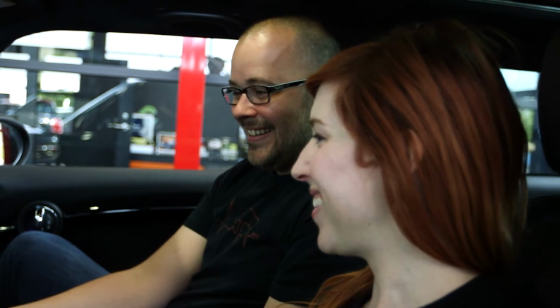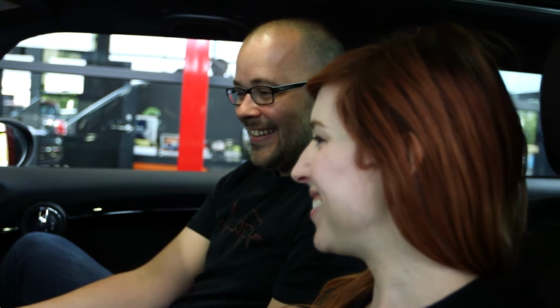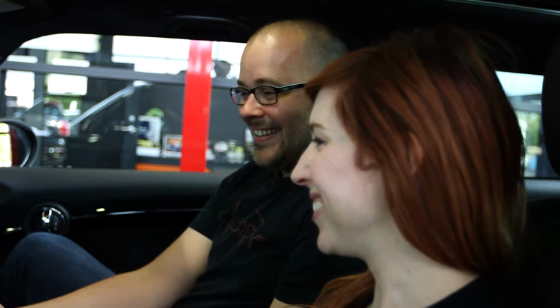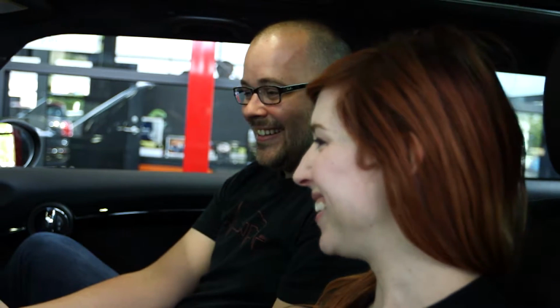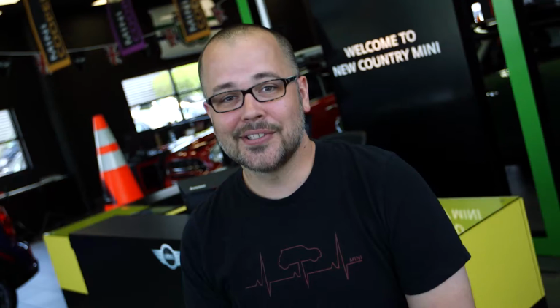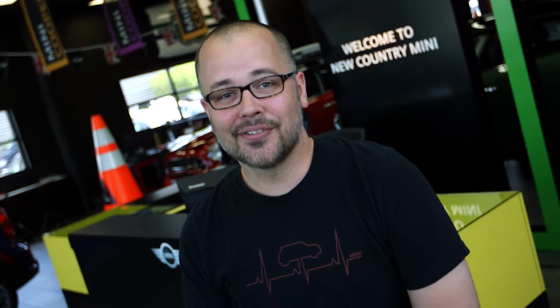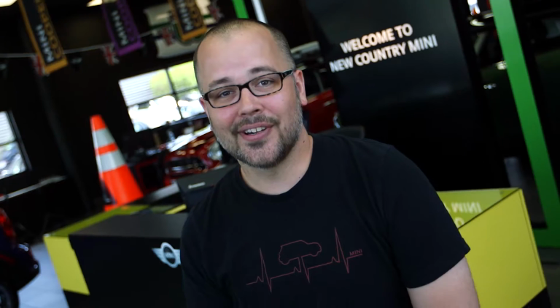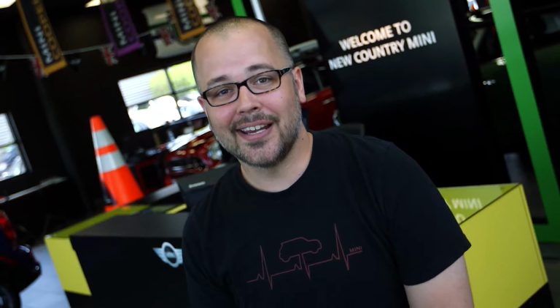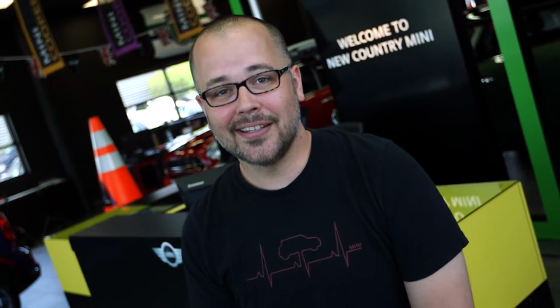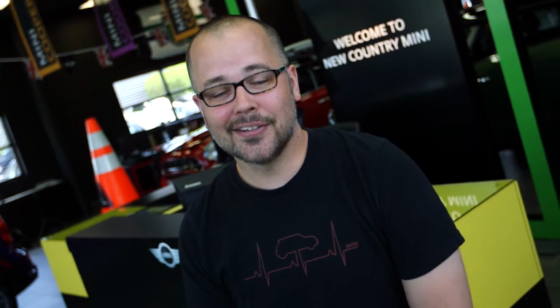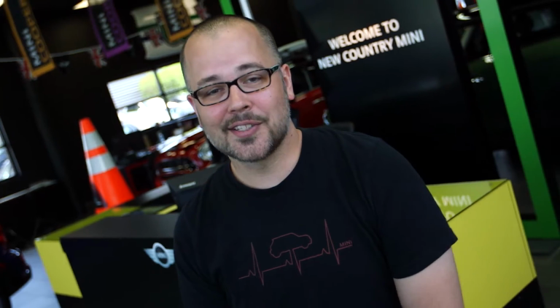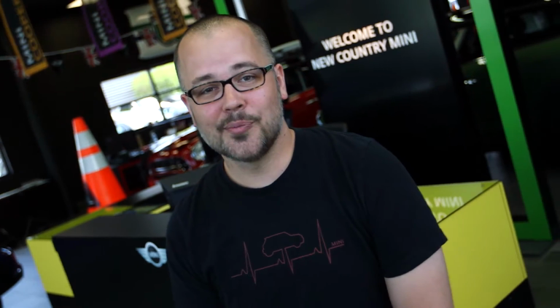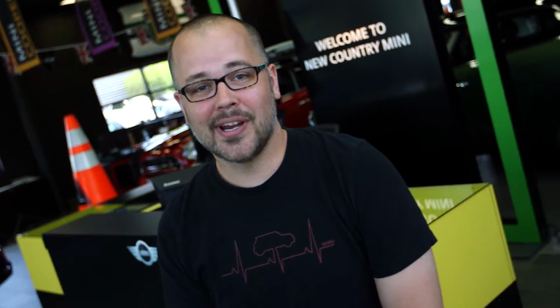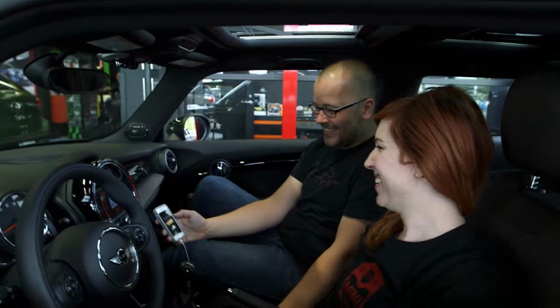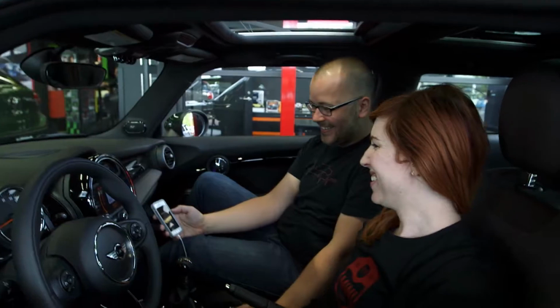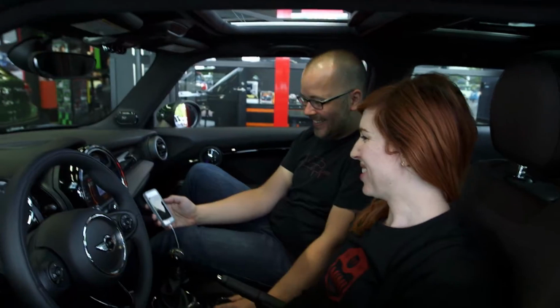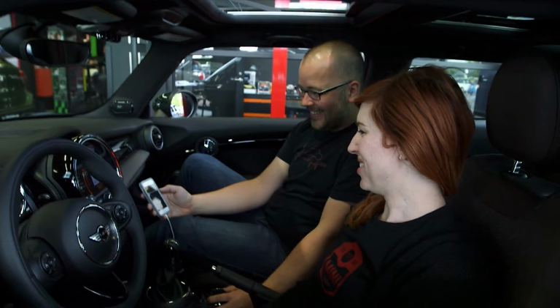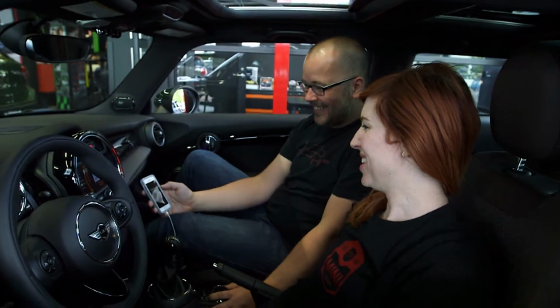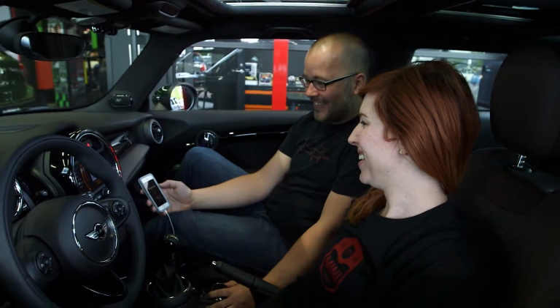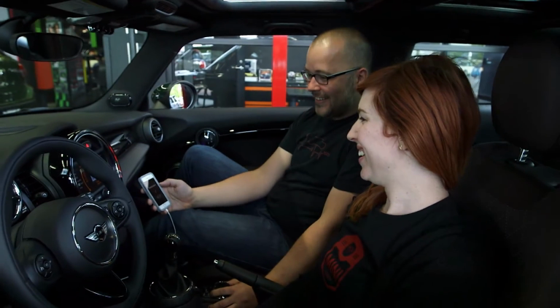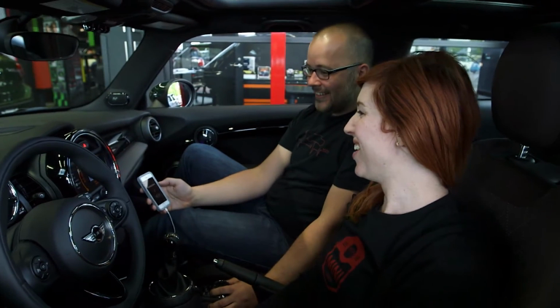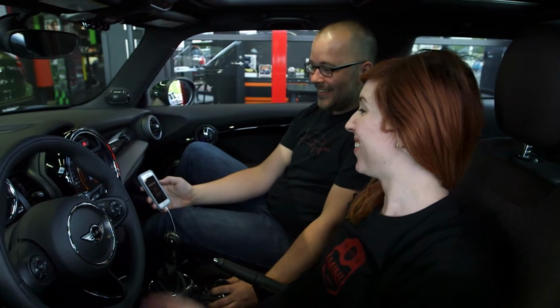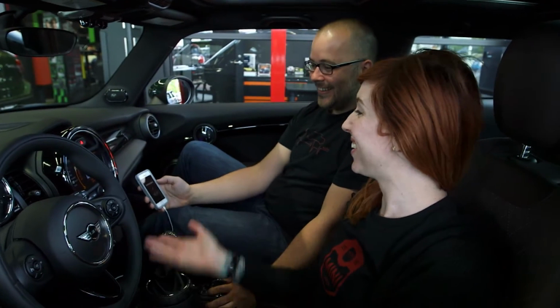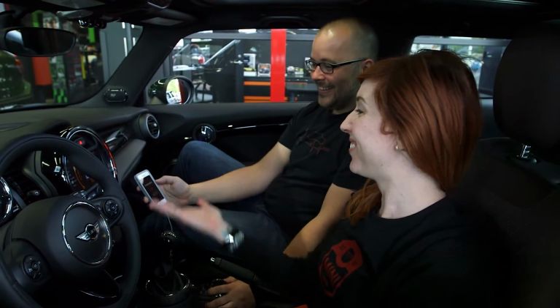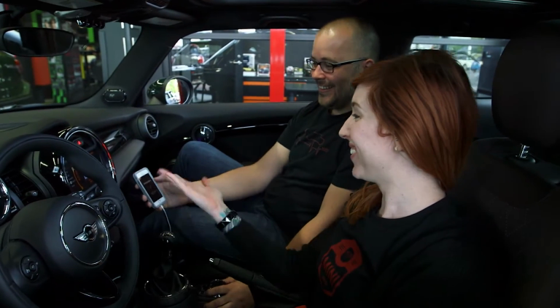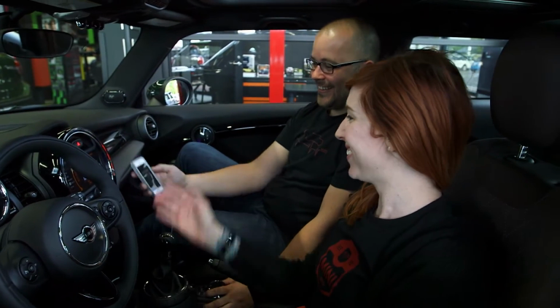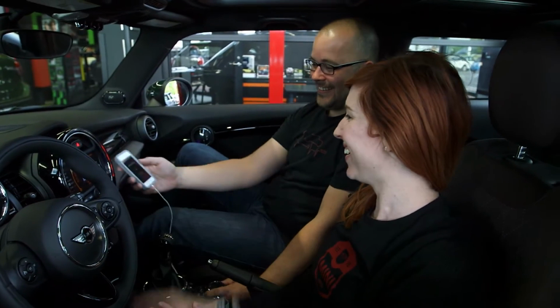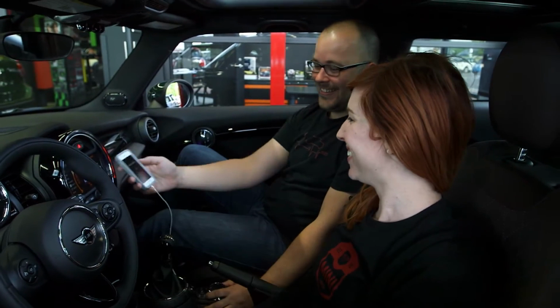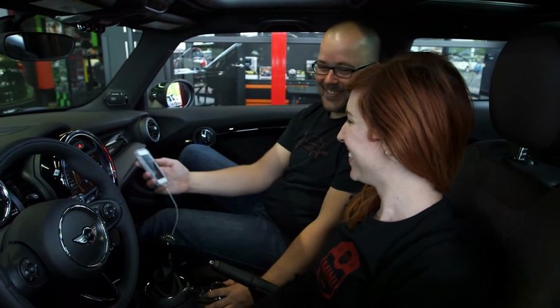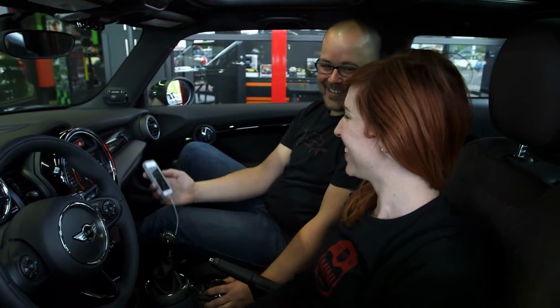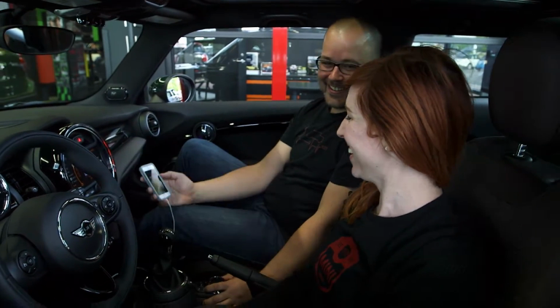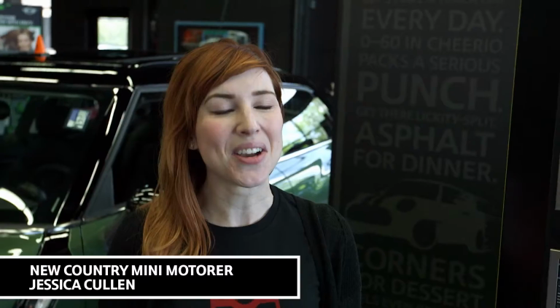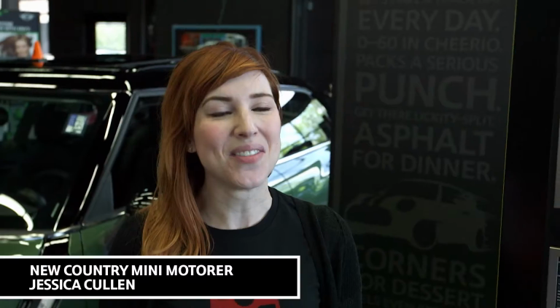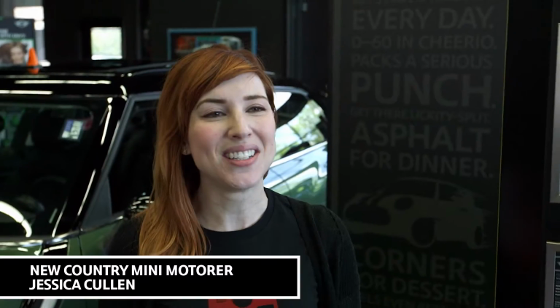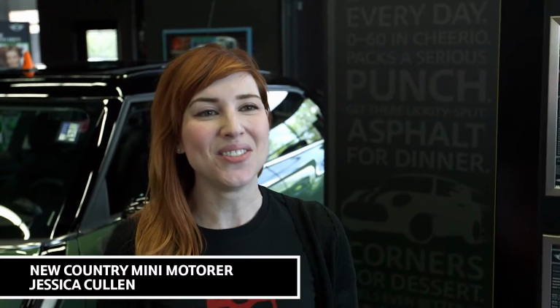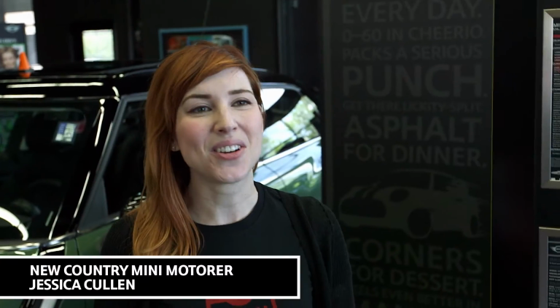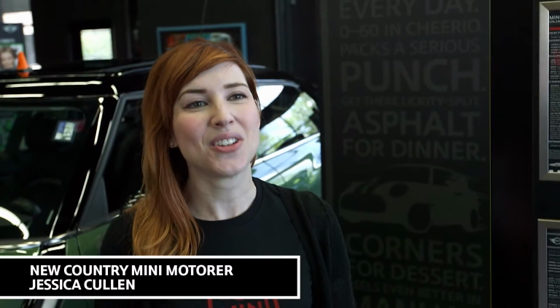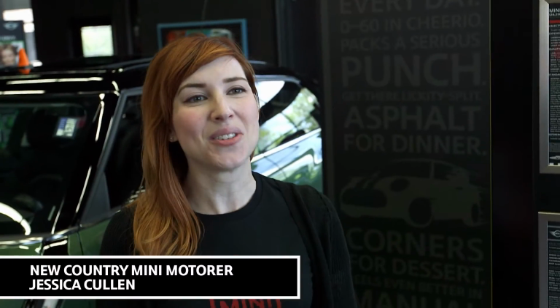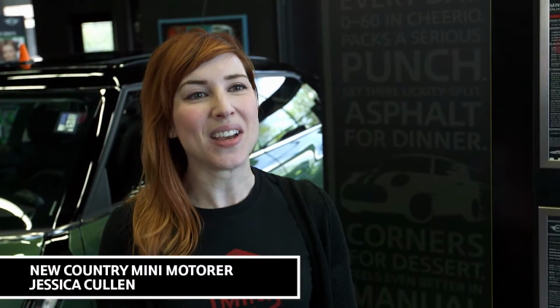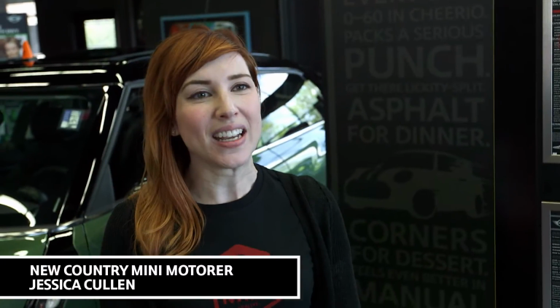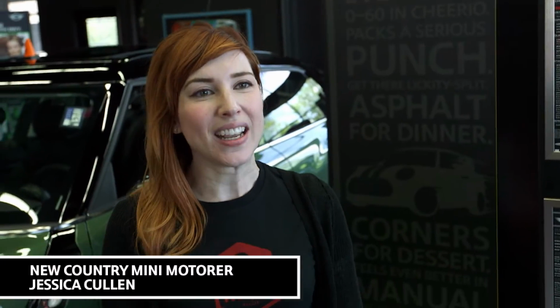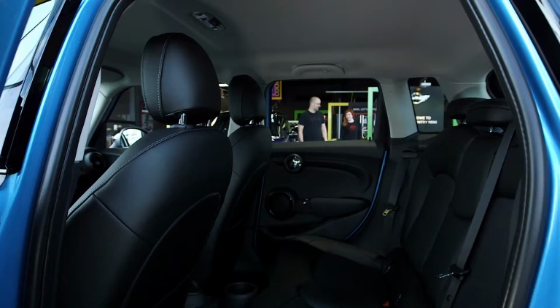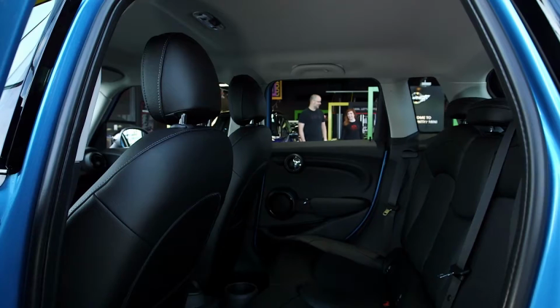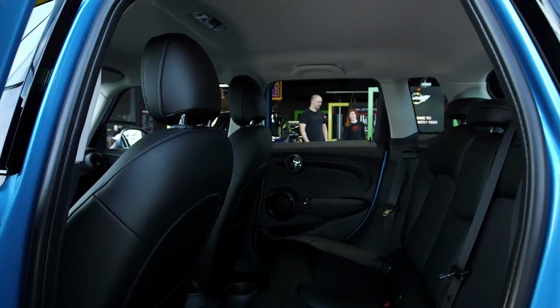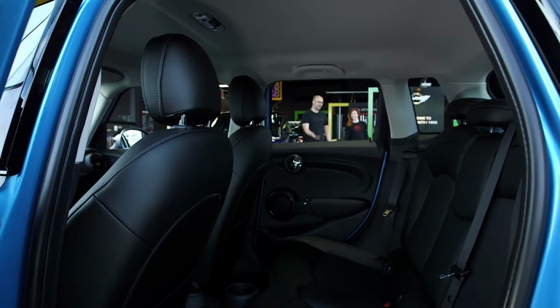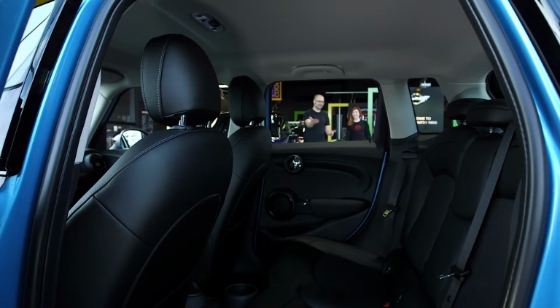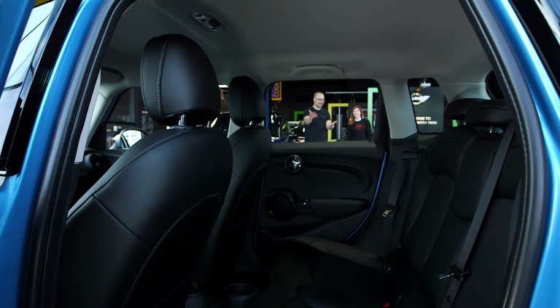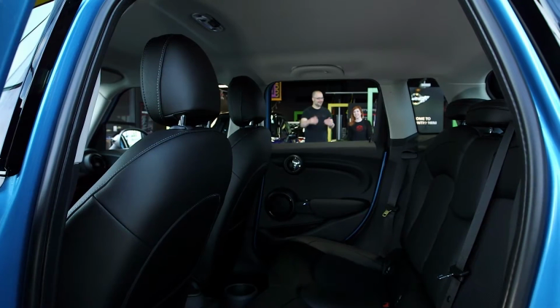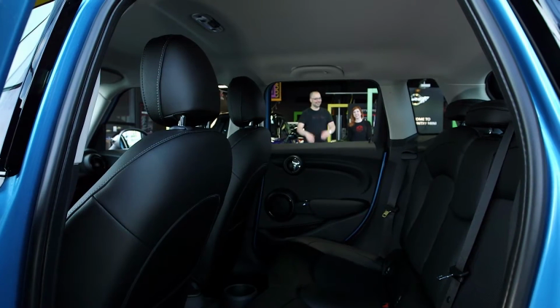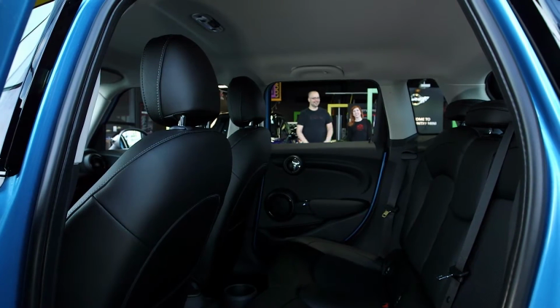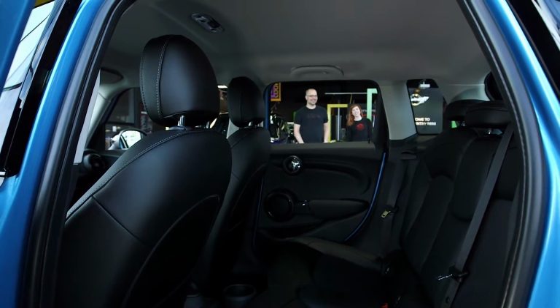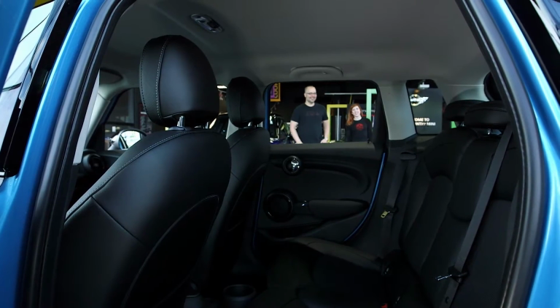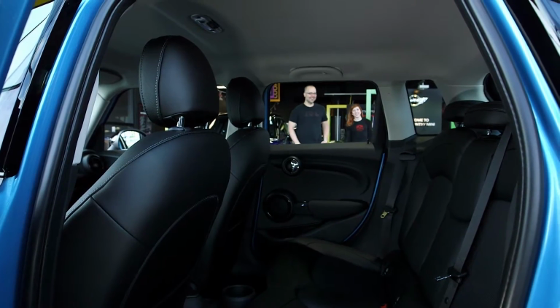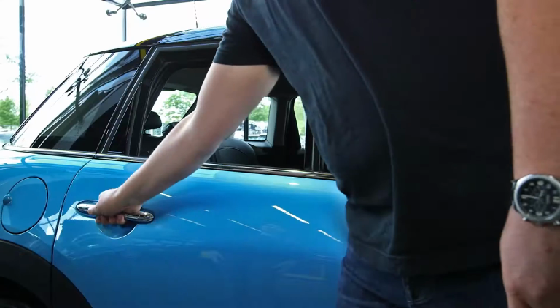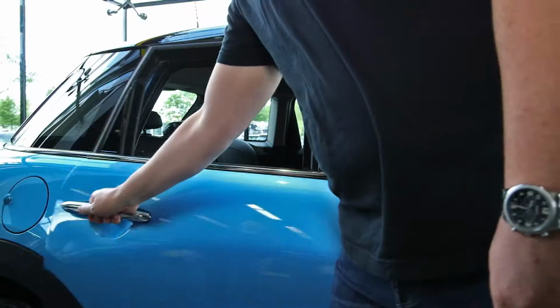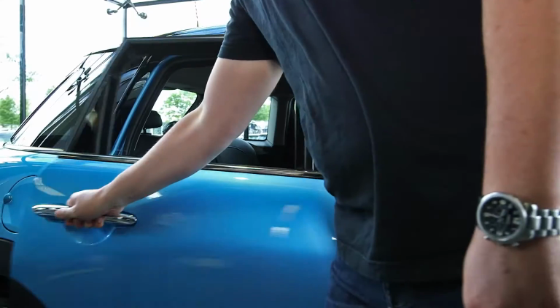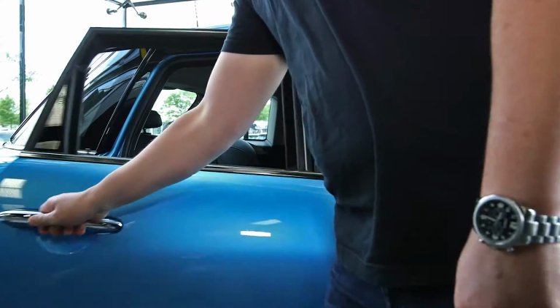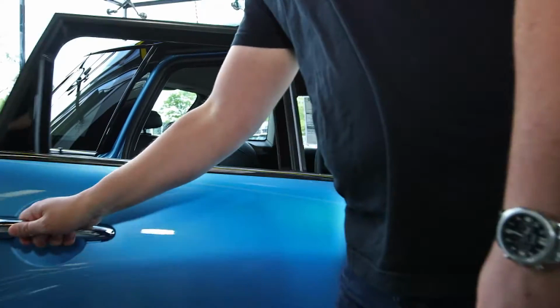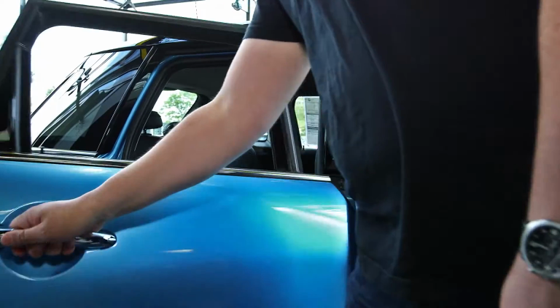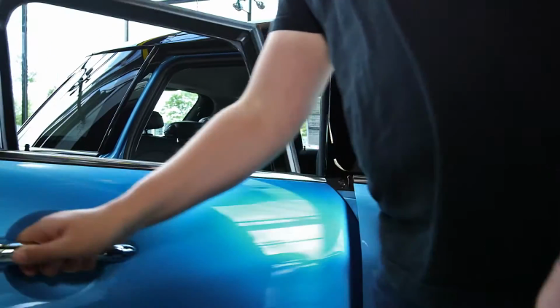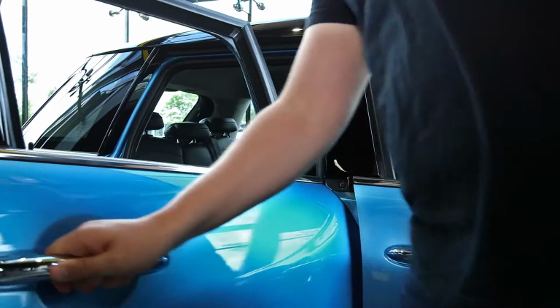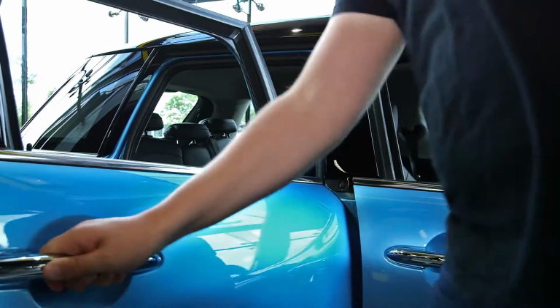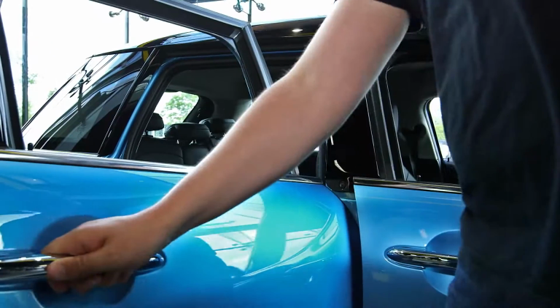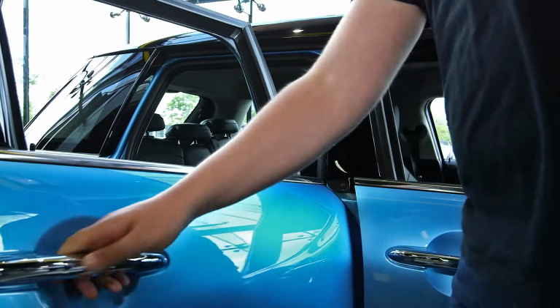Our team has over 80 years combined experience working at New Country Mini. Every time I come into New Country Mini, people always recognize me. They know my name right off the bat.